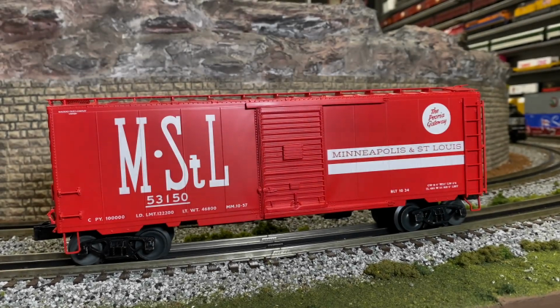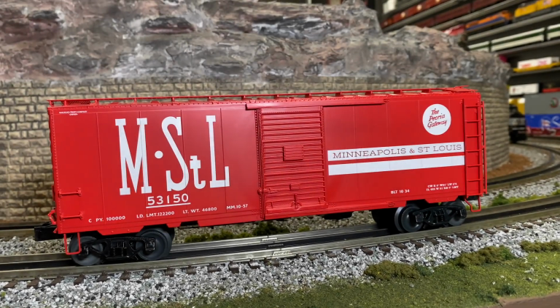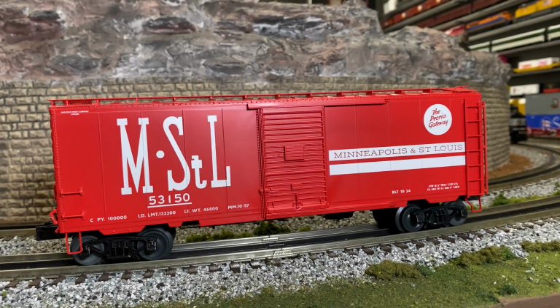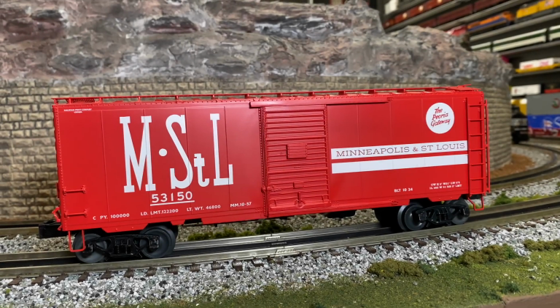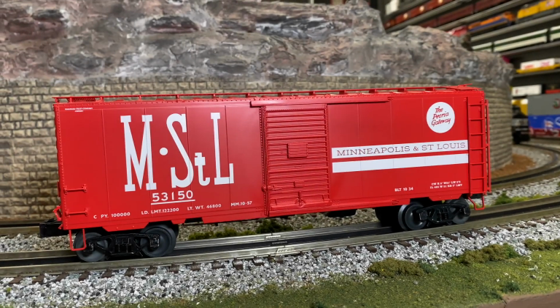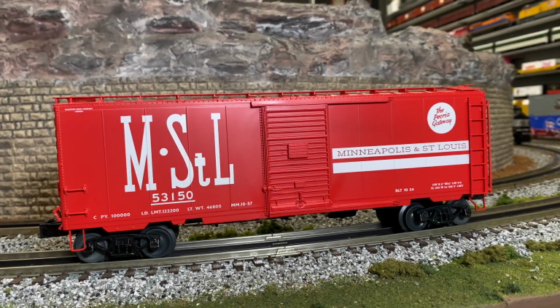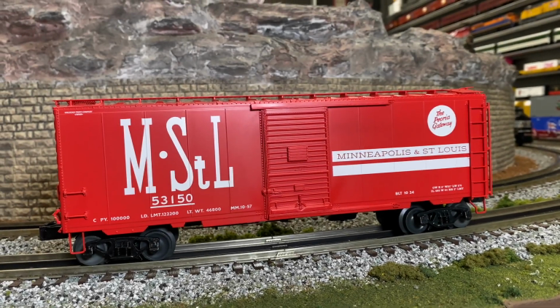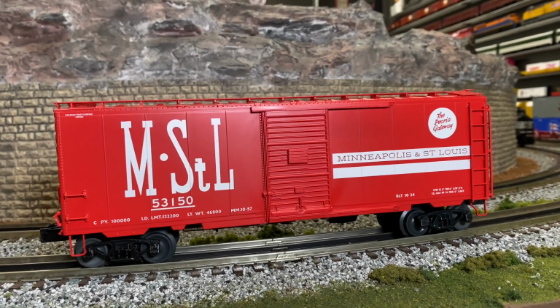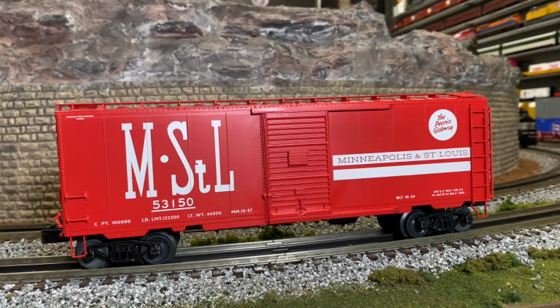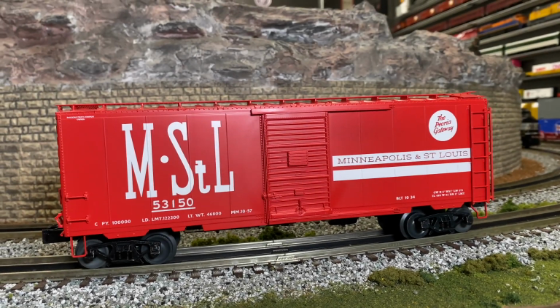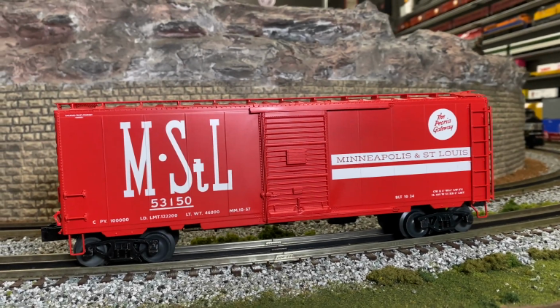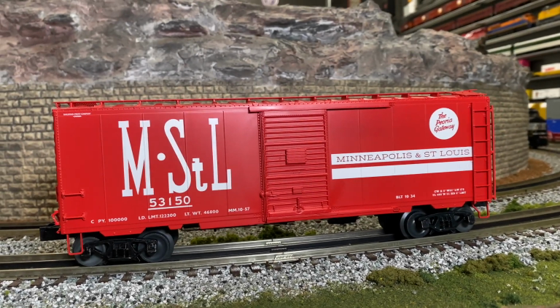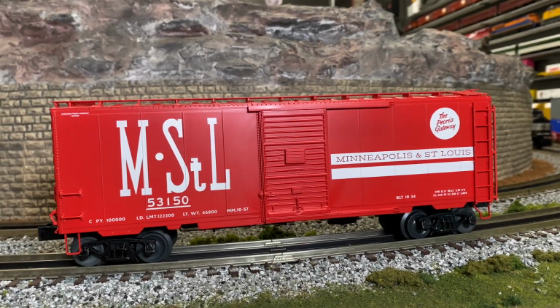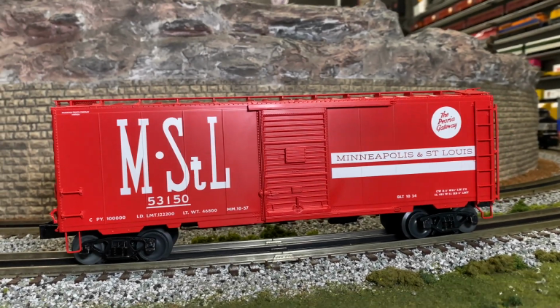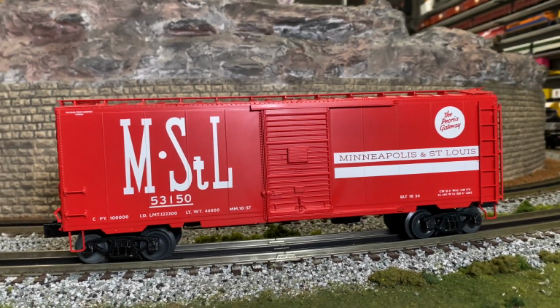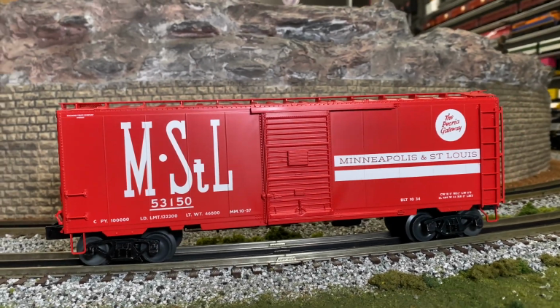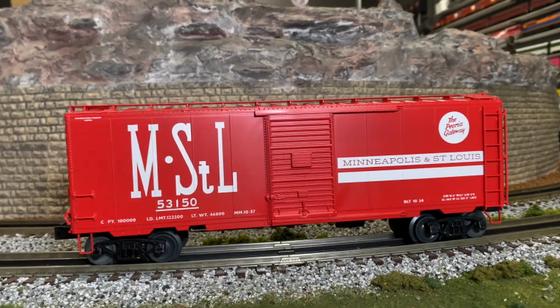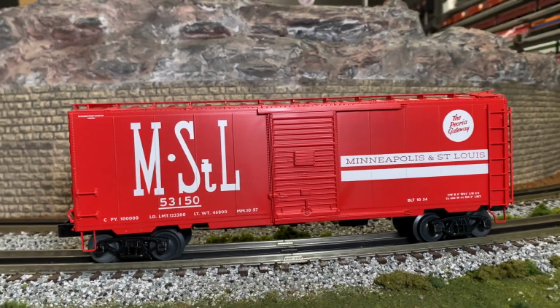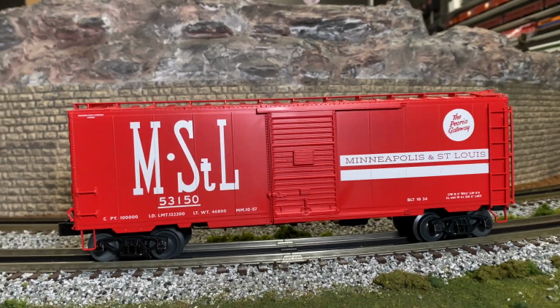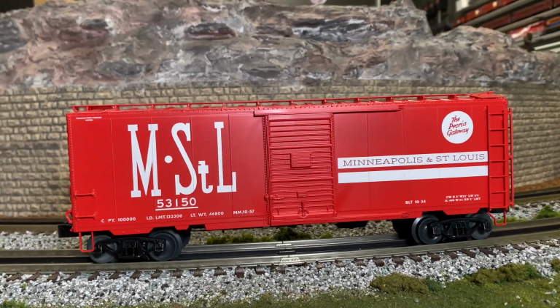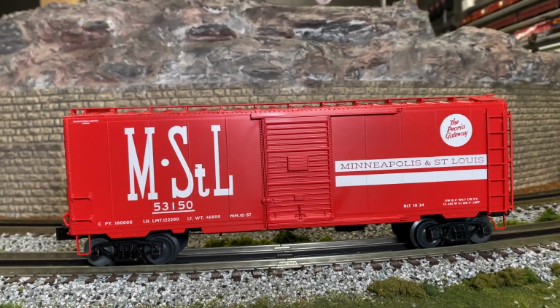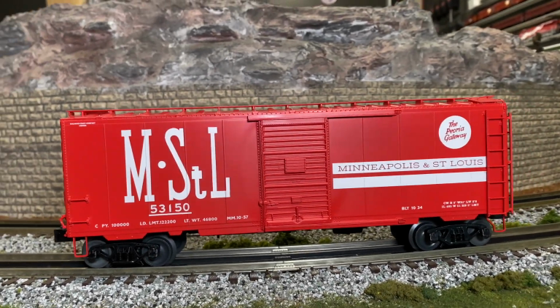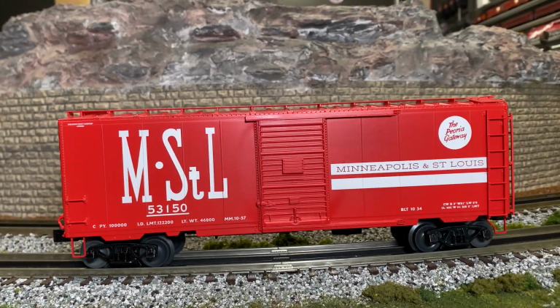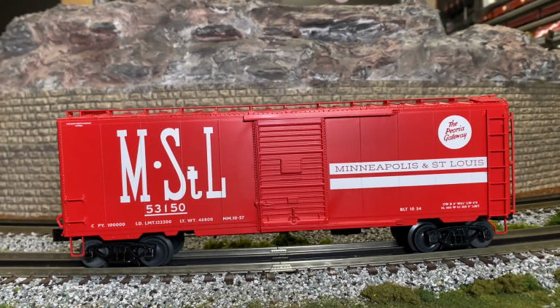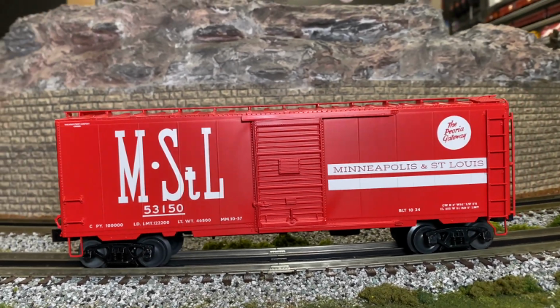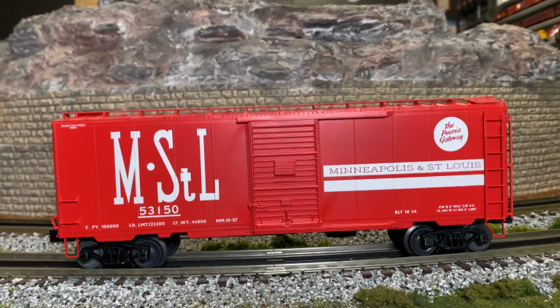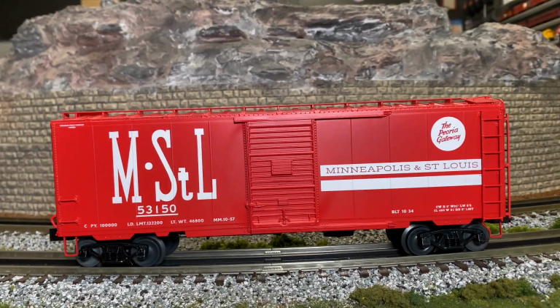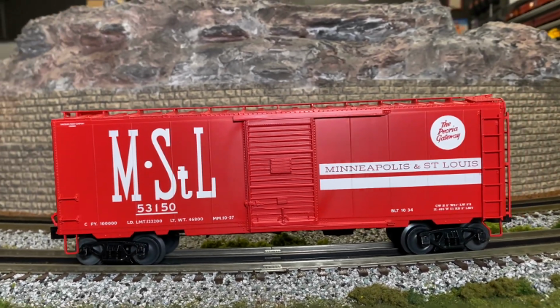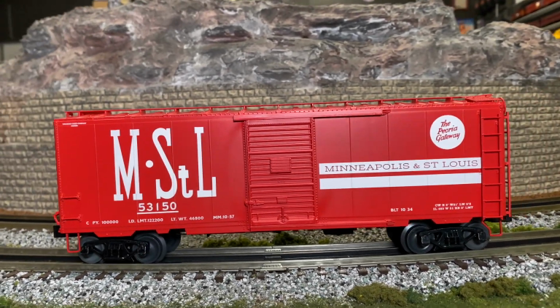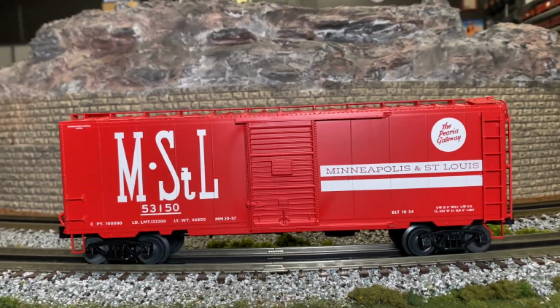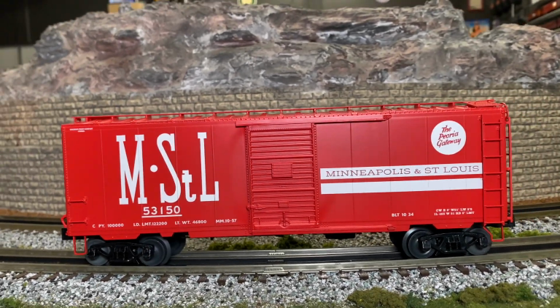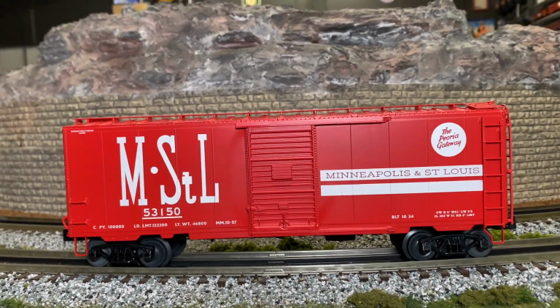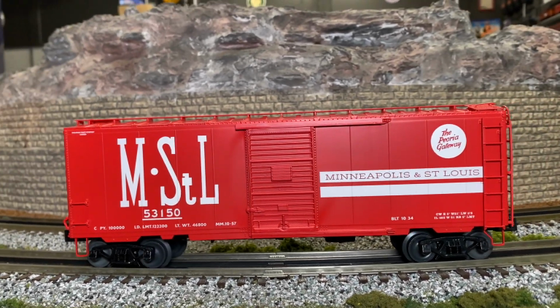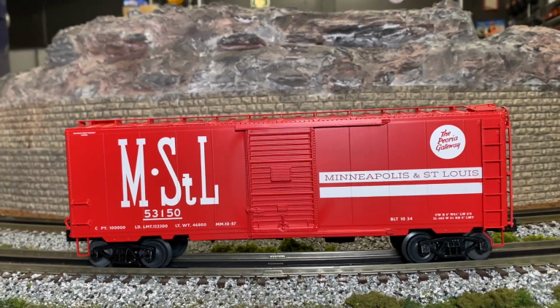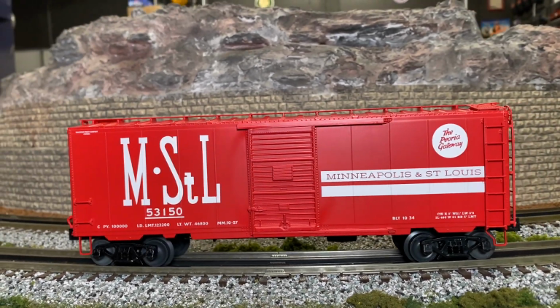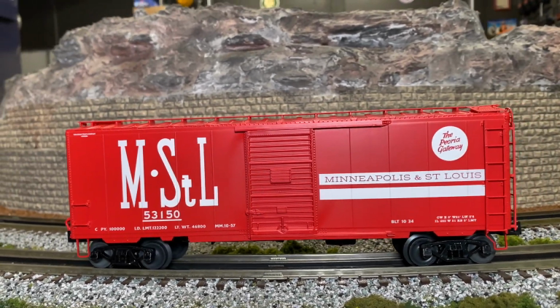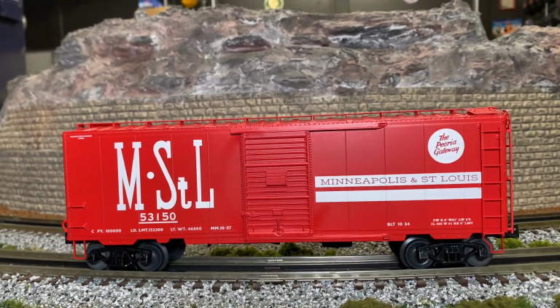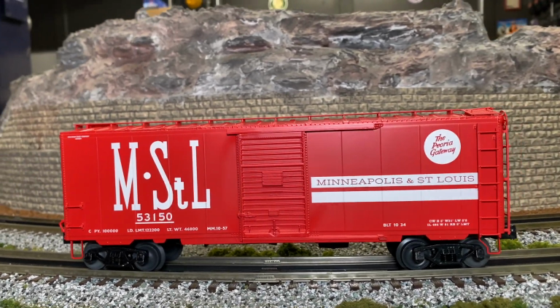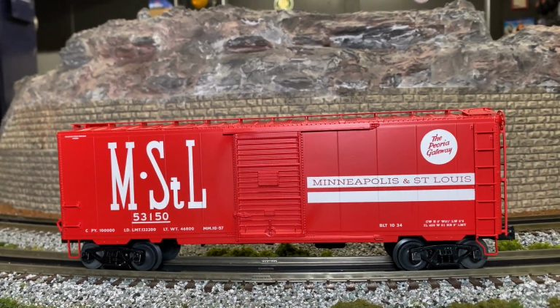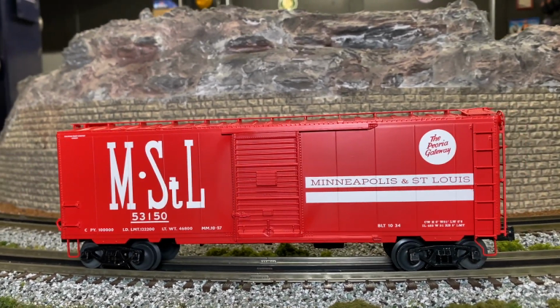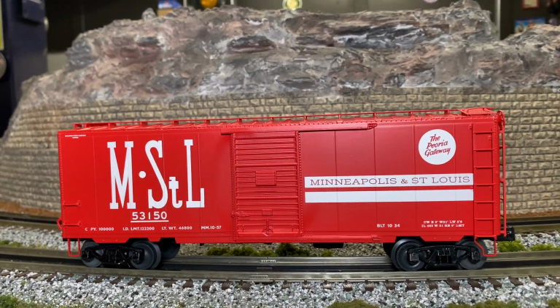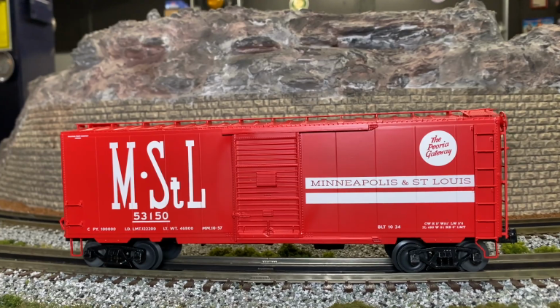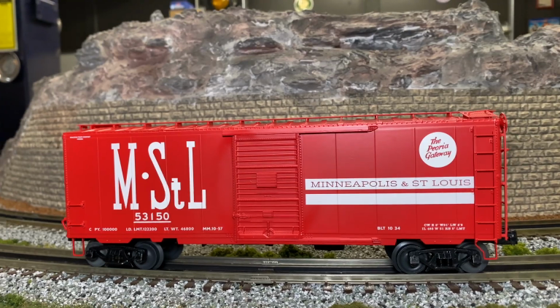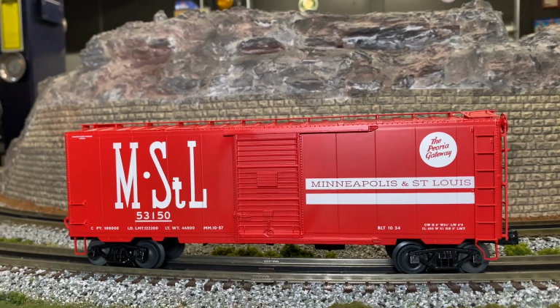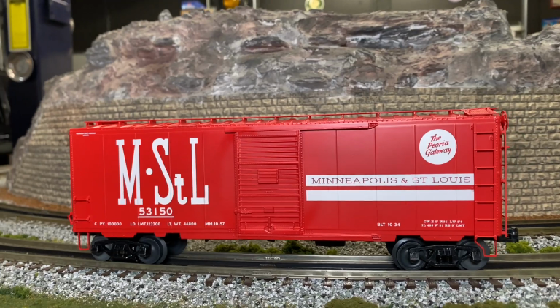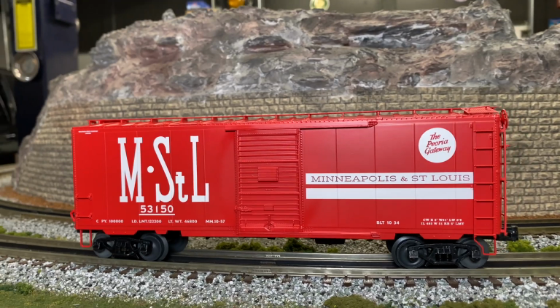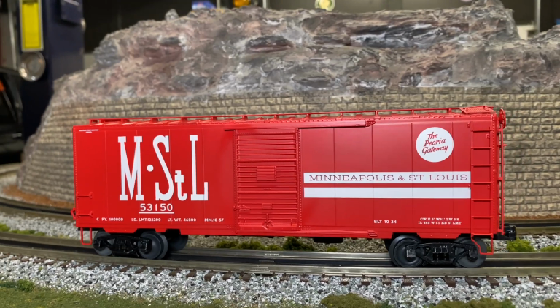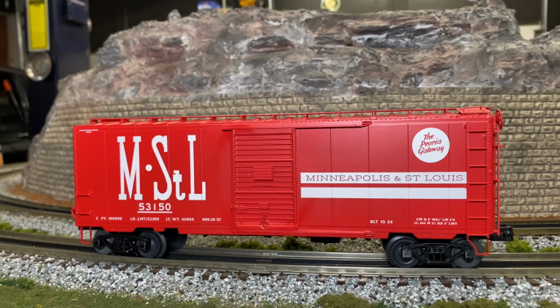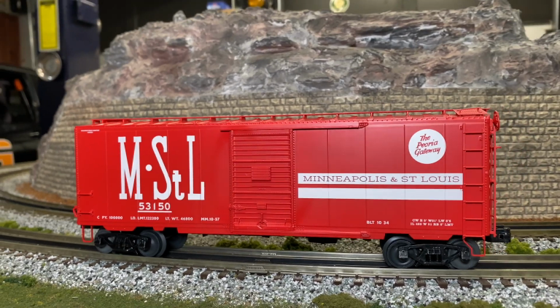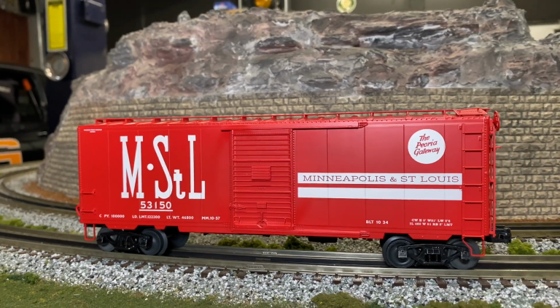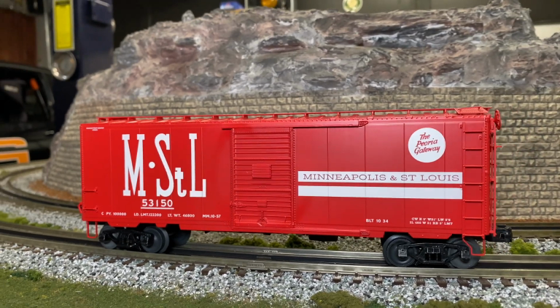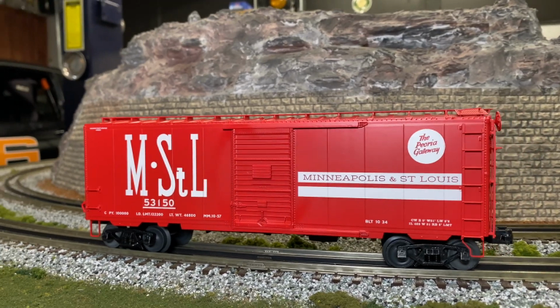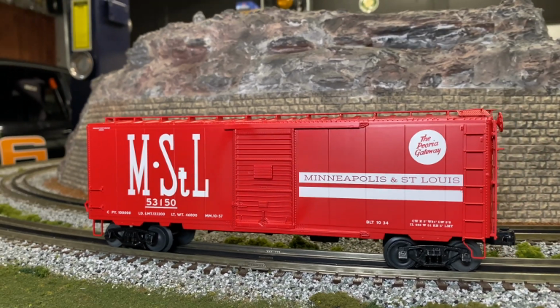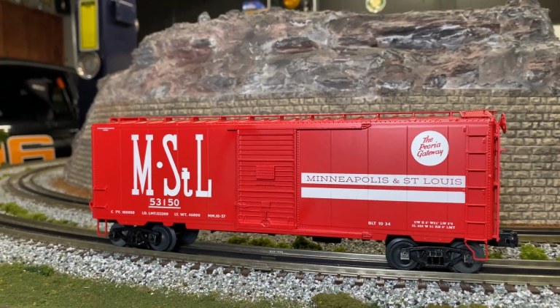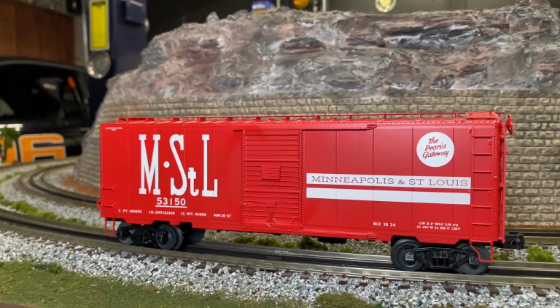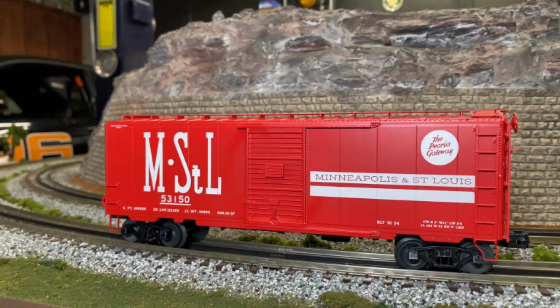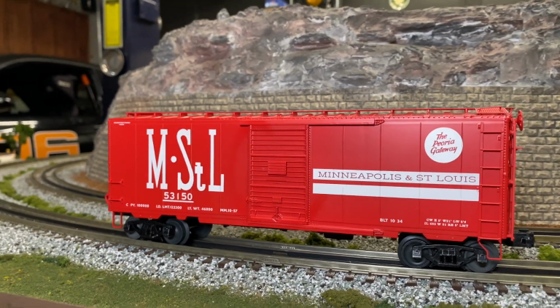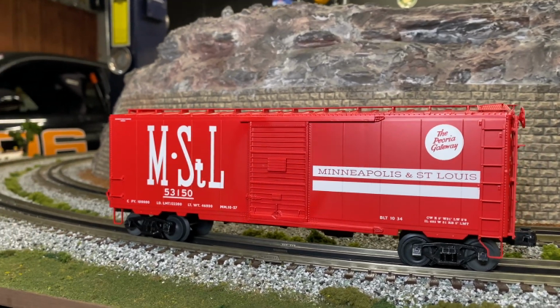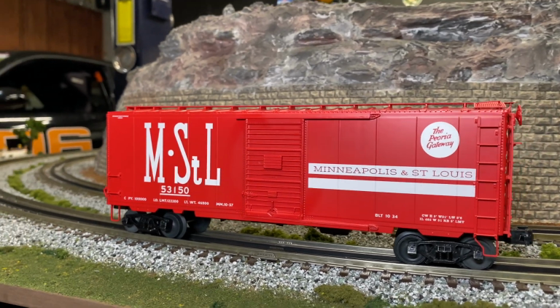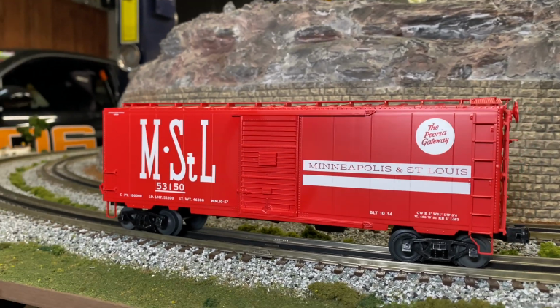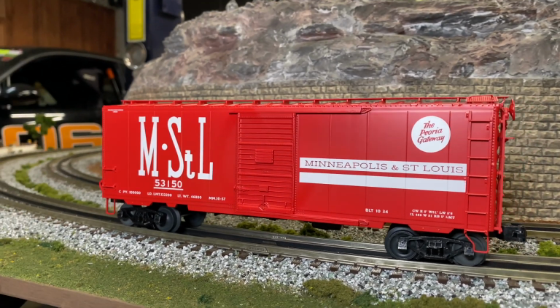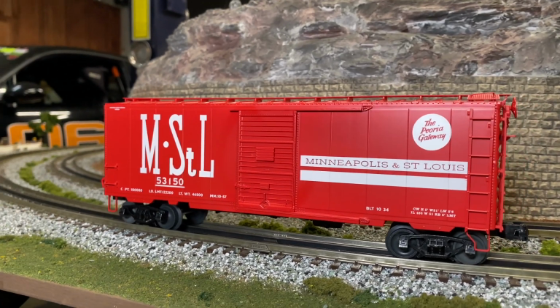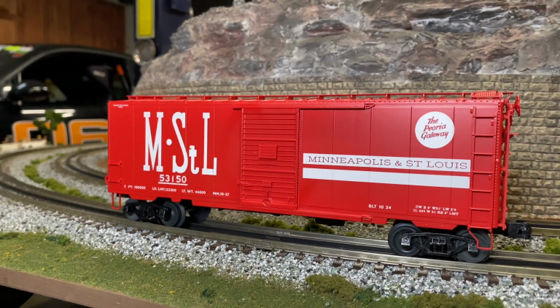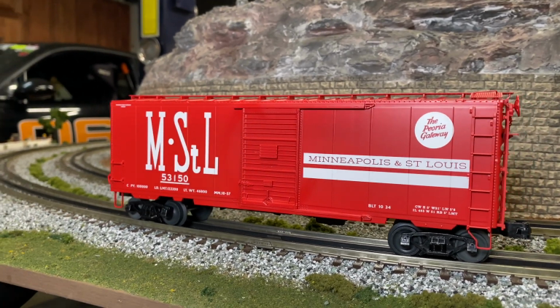Welcome back to One Minute Reviews. Today, the Minneapolis and St. Louis grain door boxcar from Lionel.